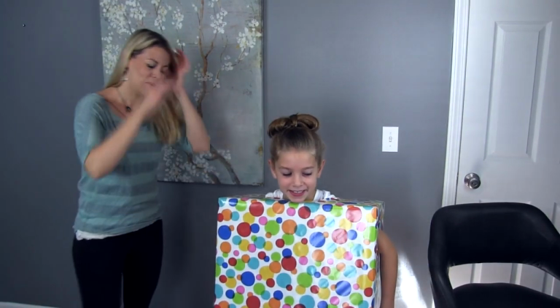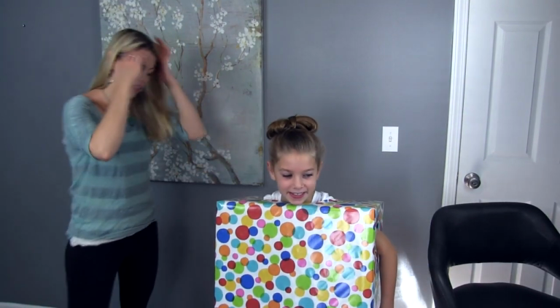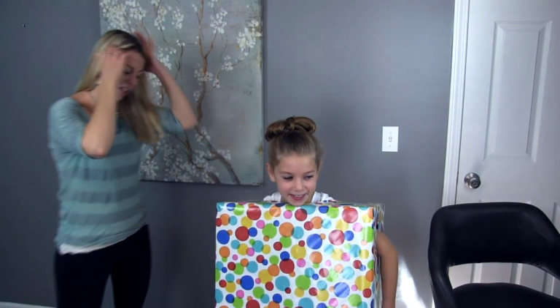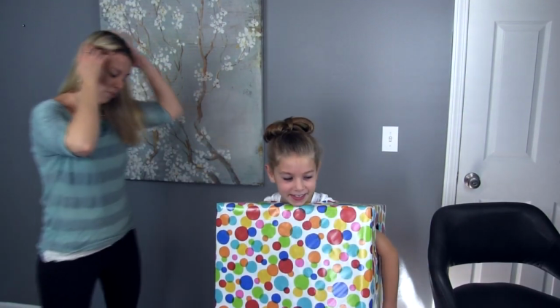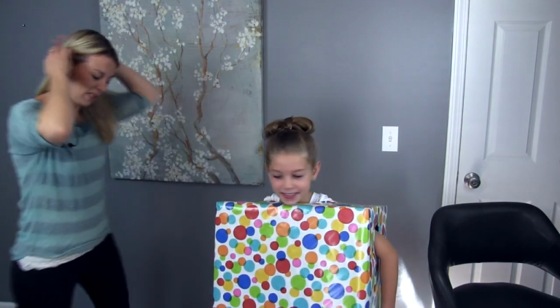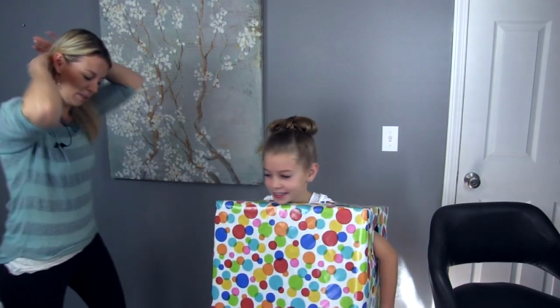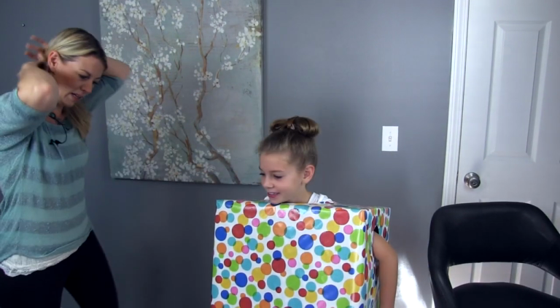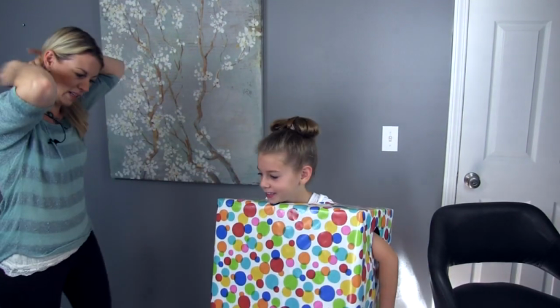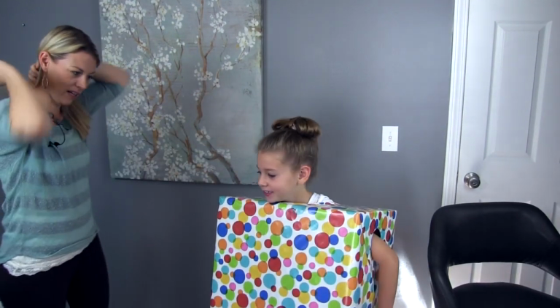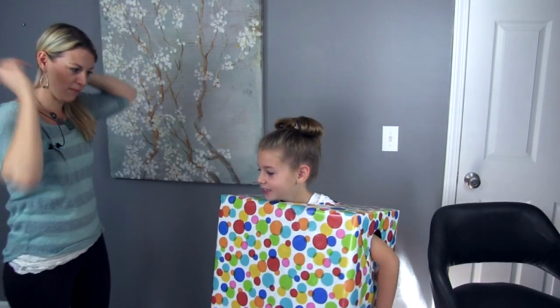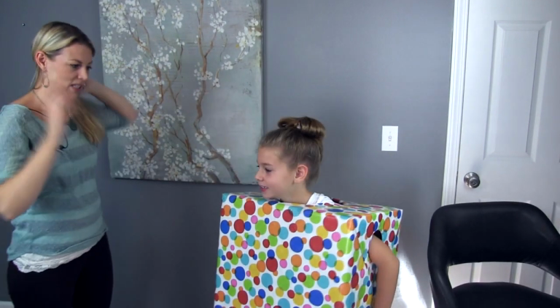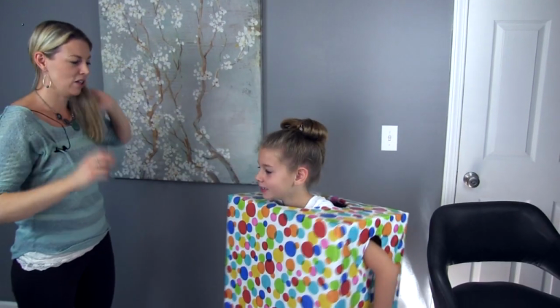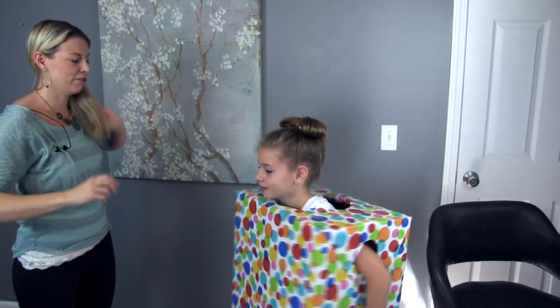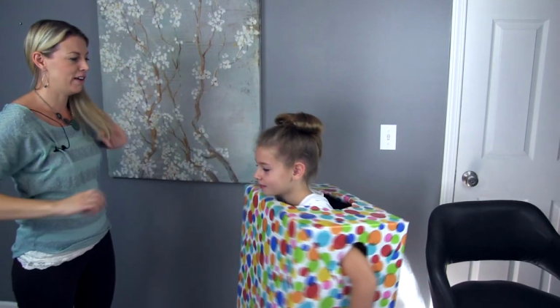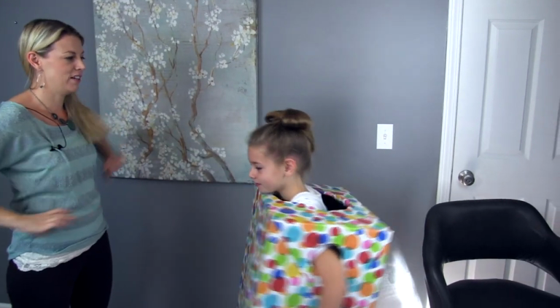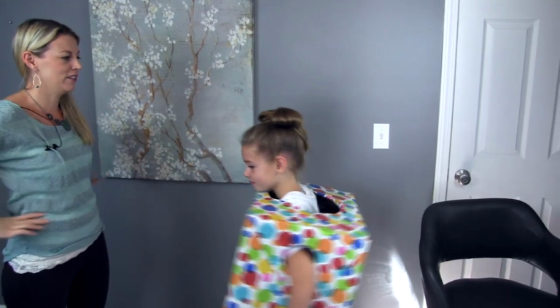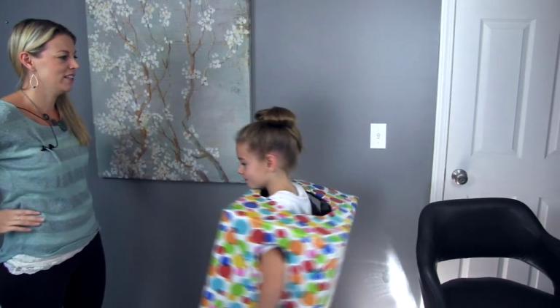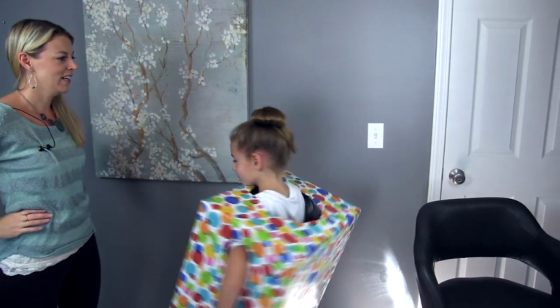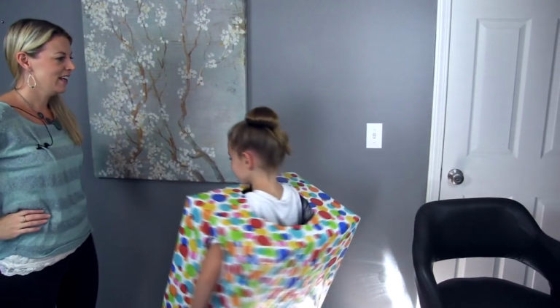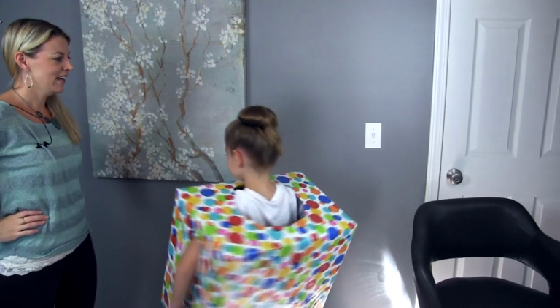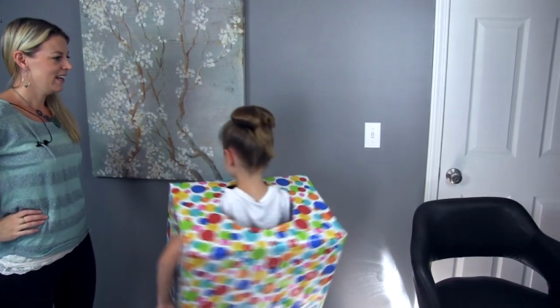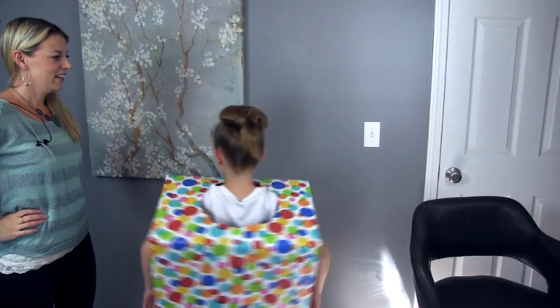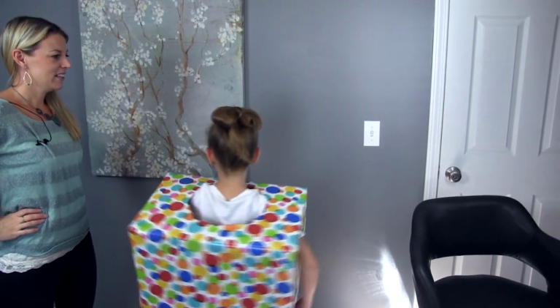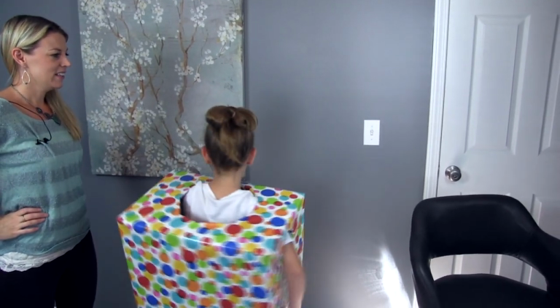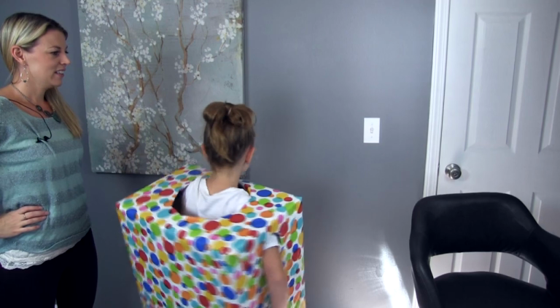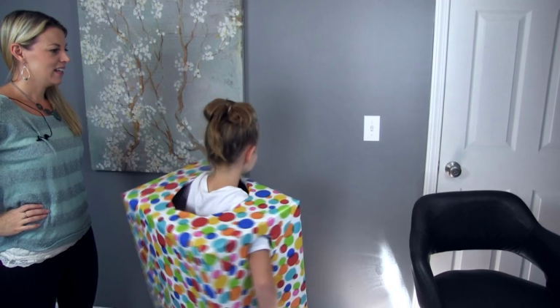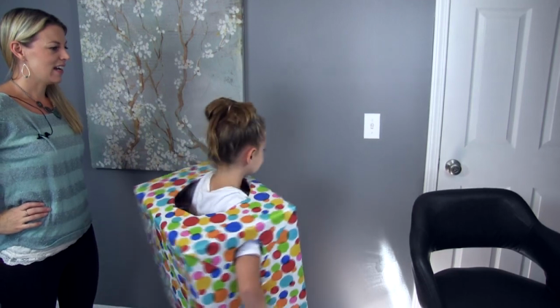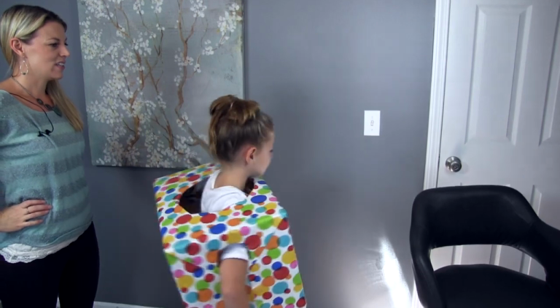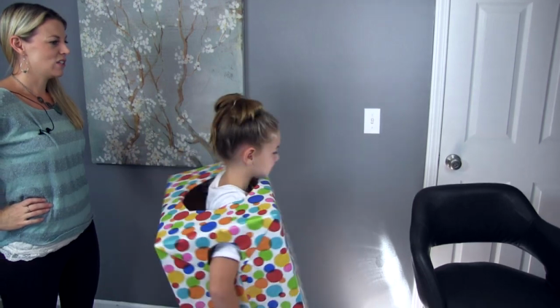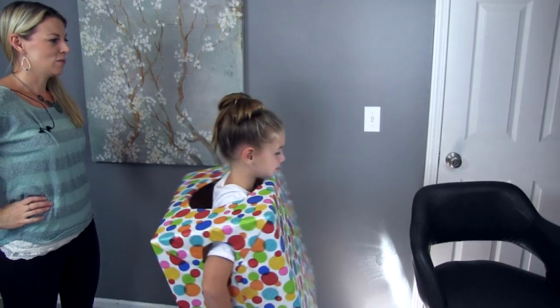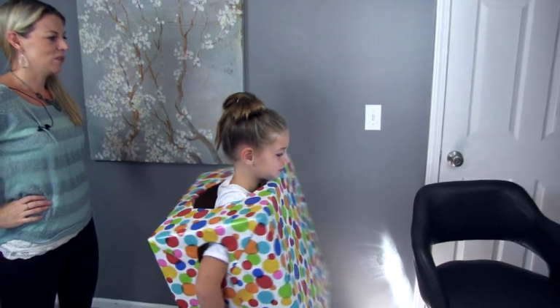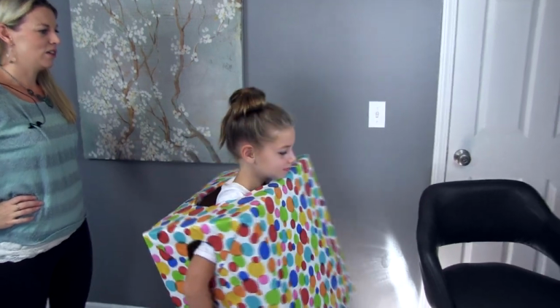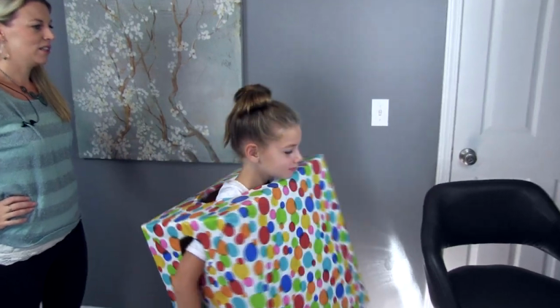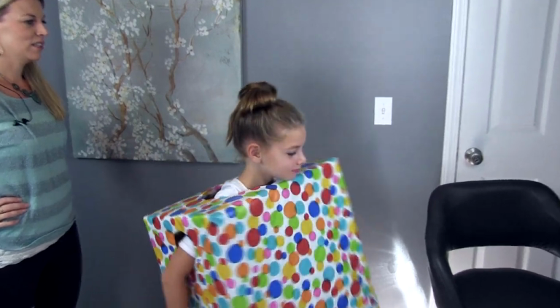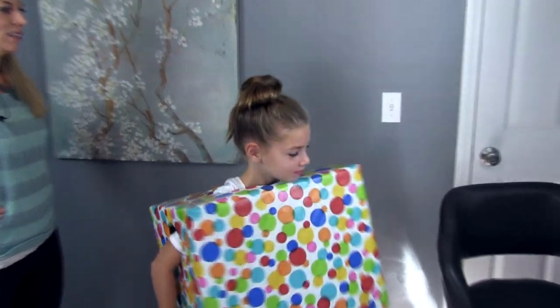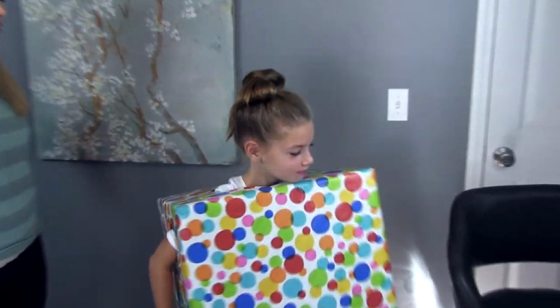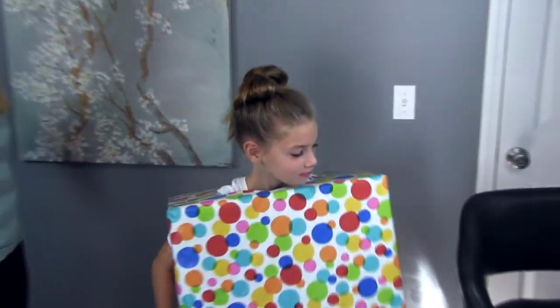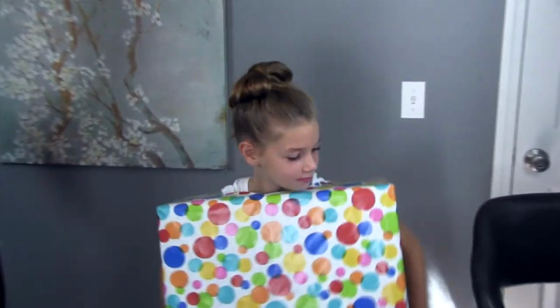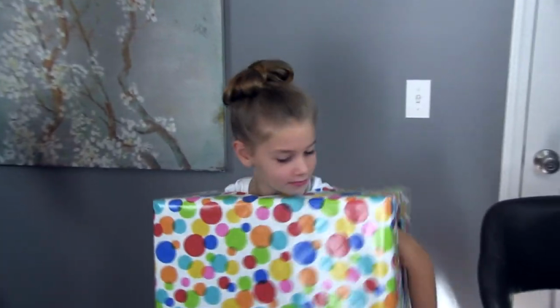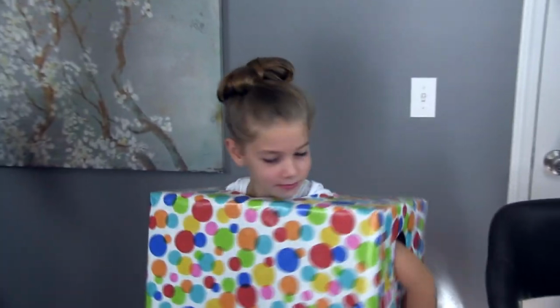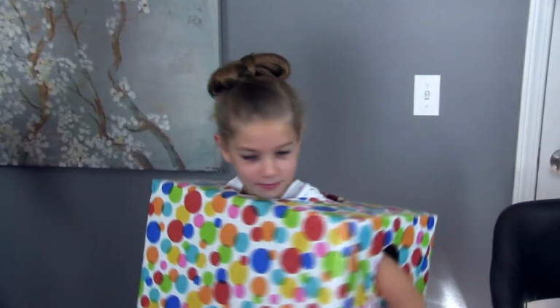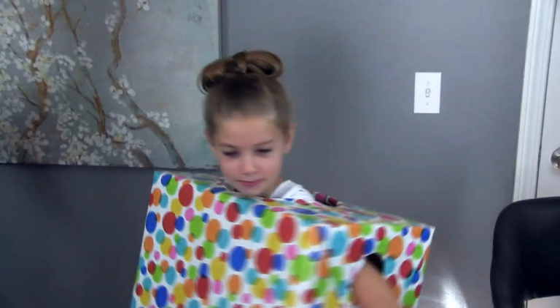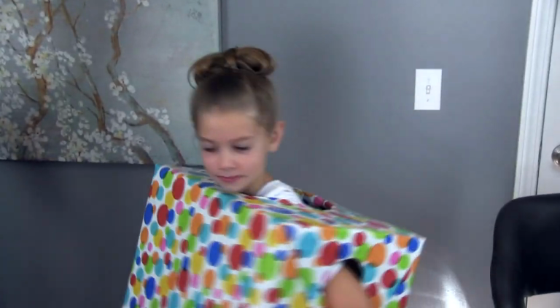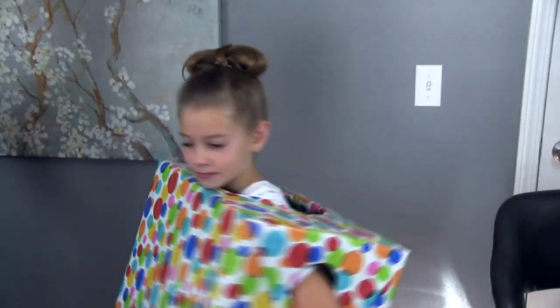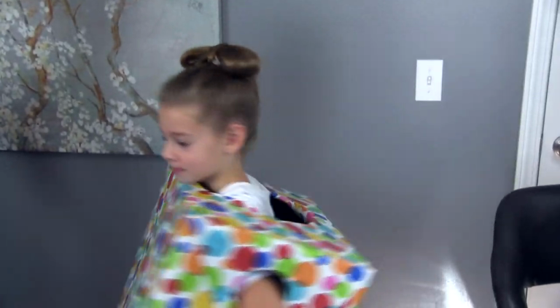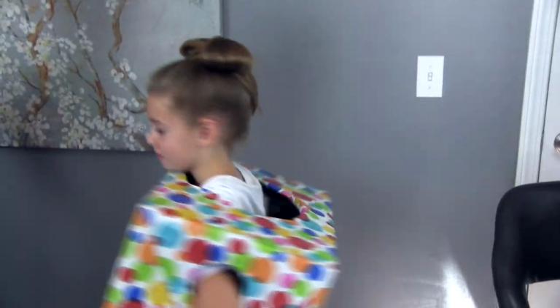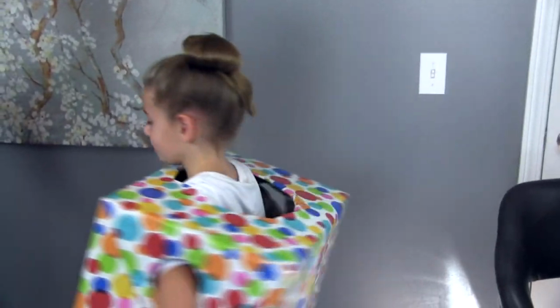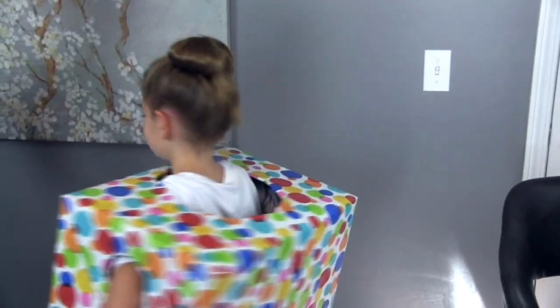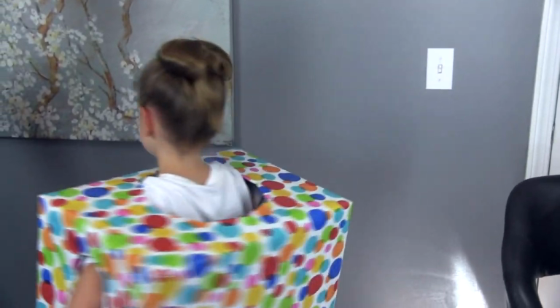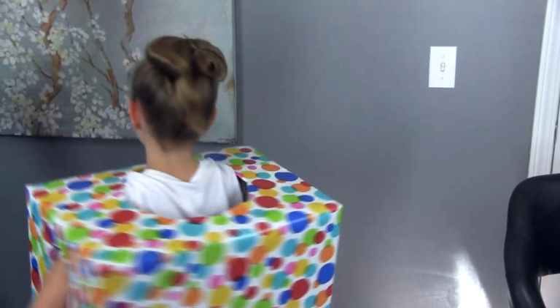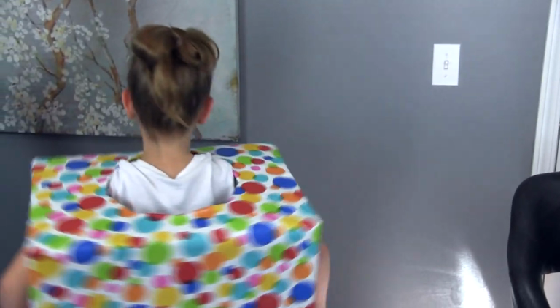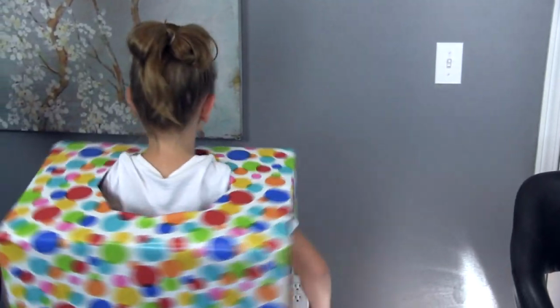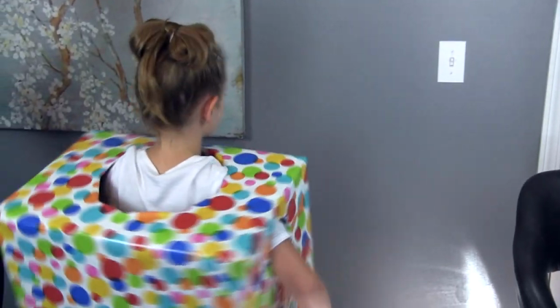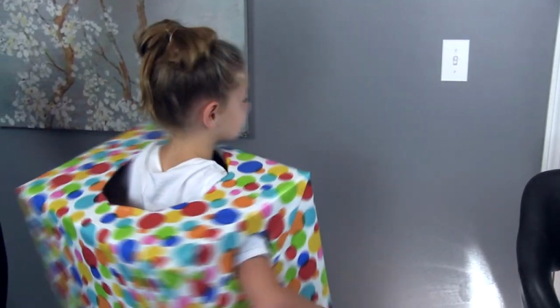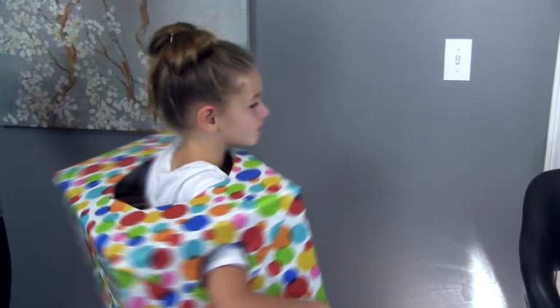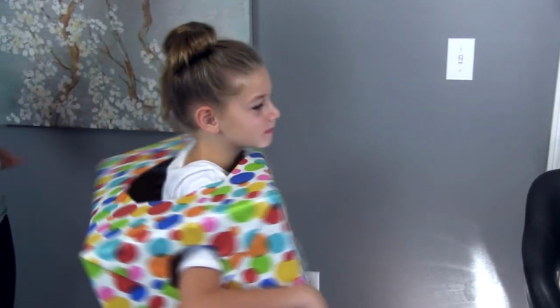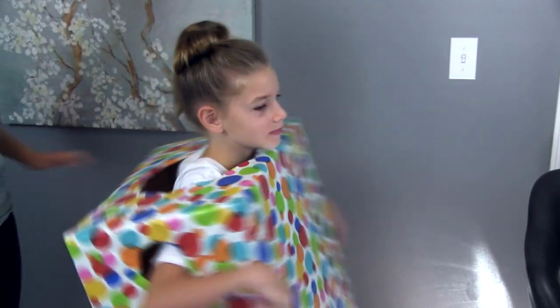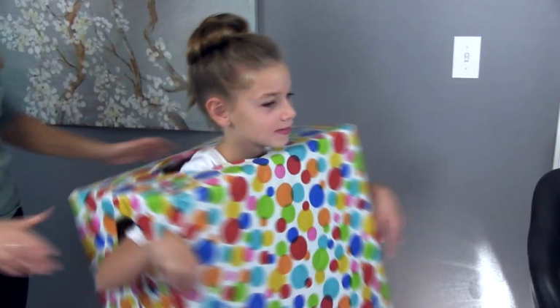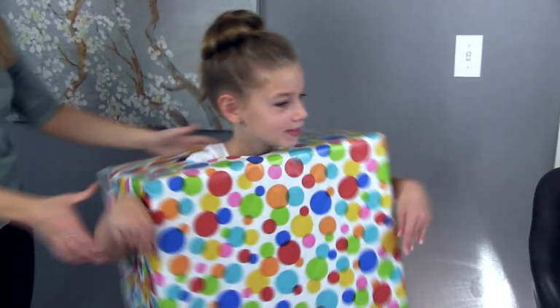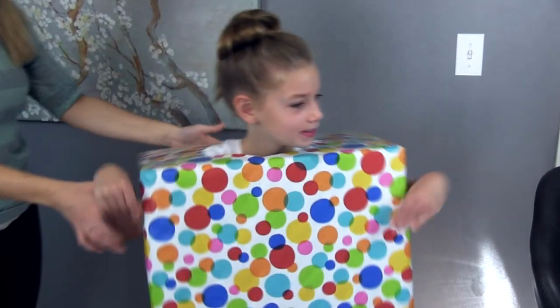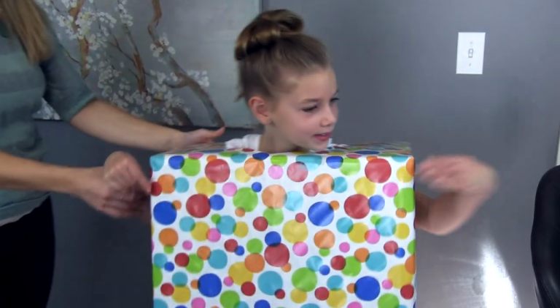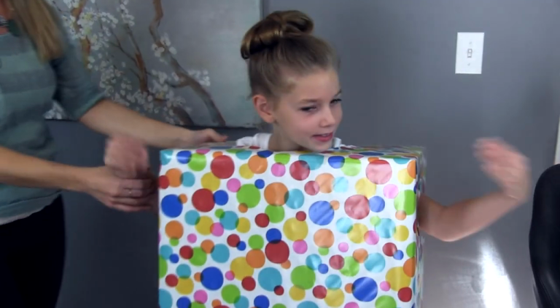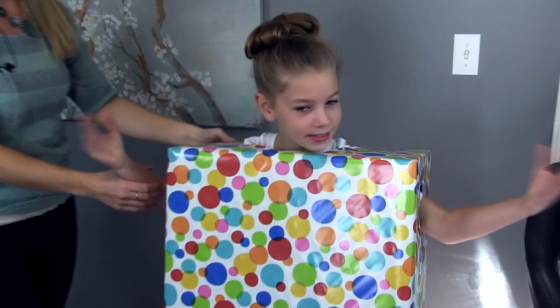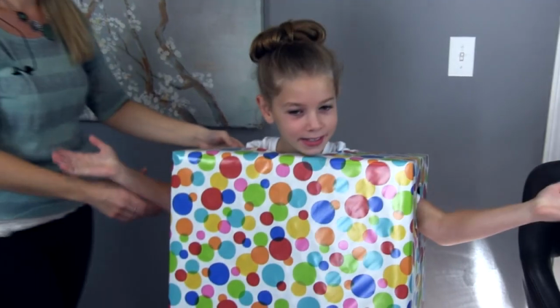Give them a spin so they can see your final costume look. There you go!